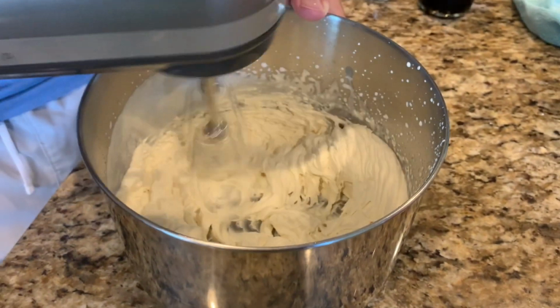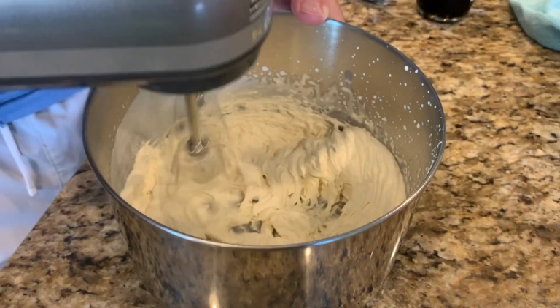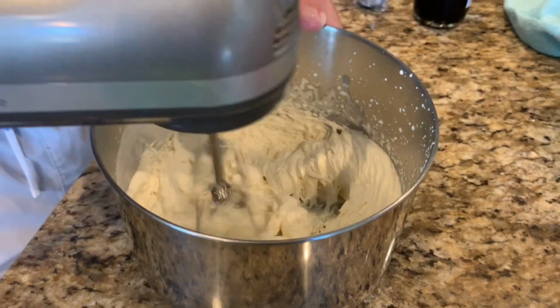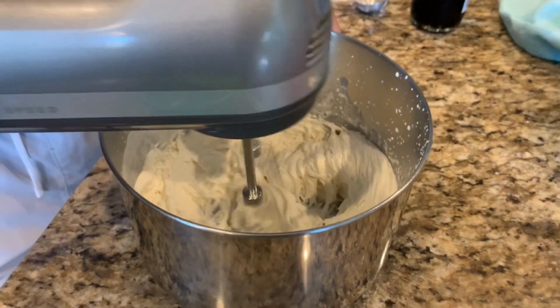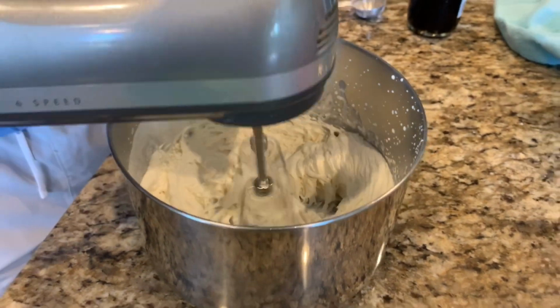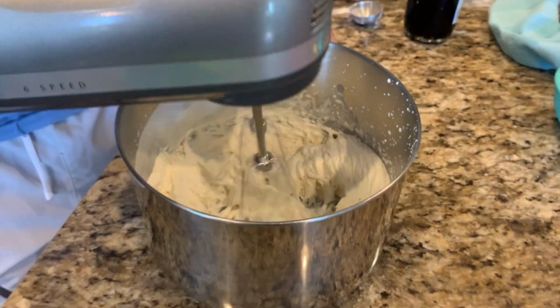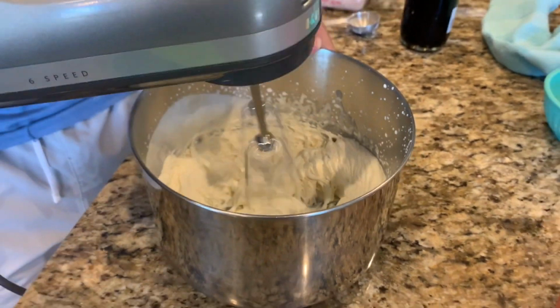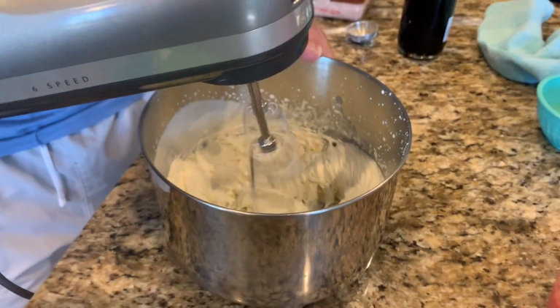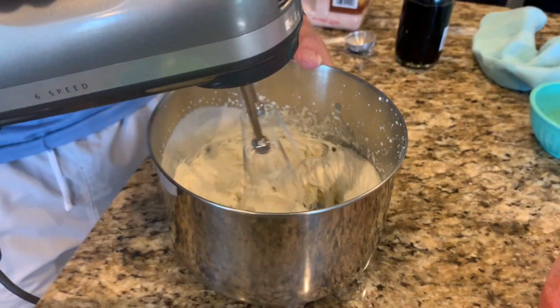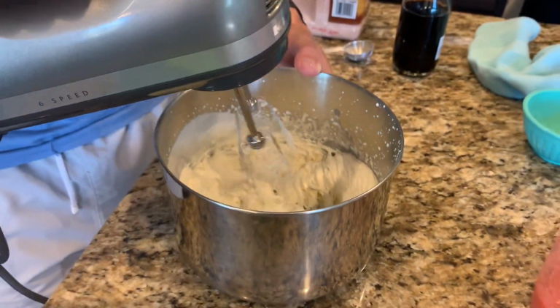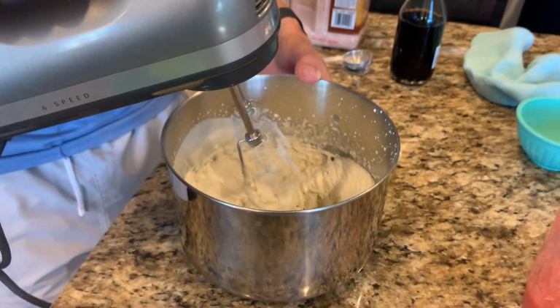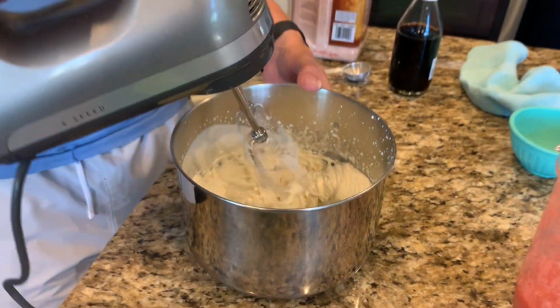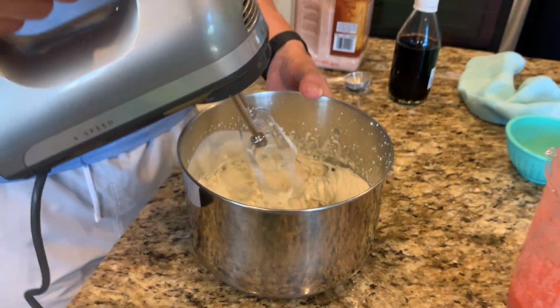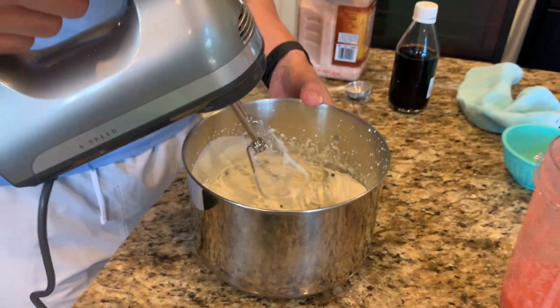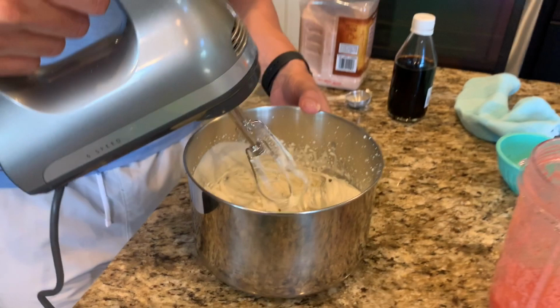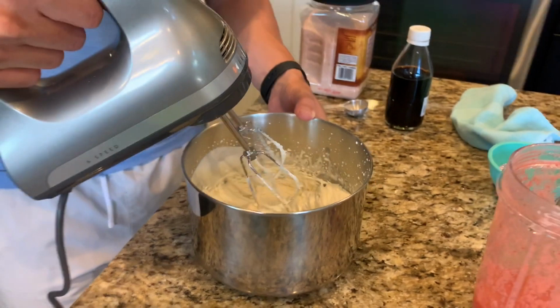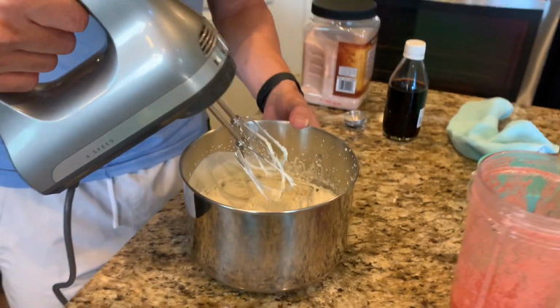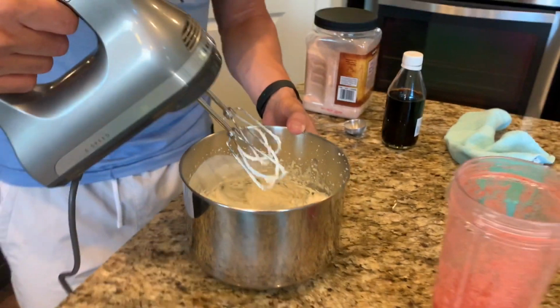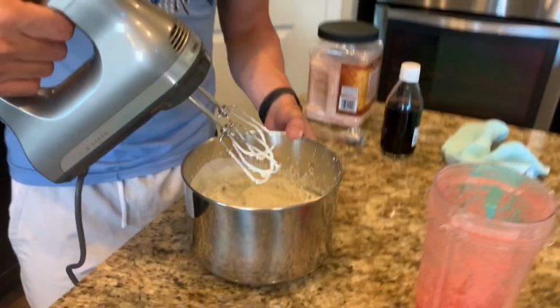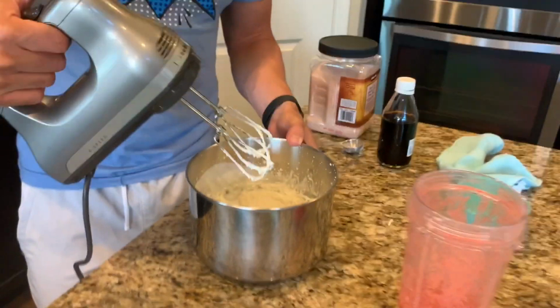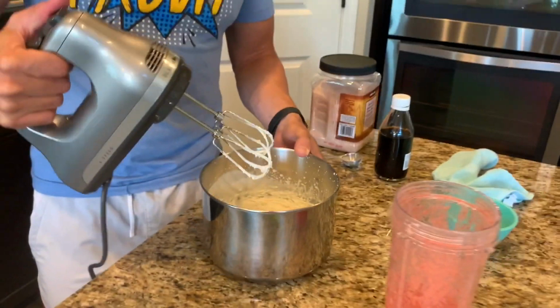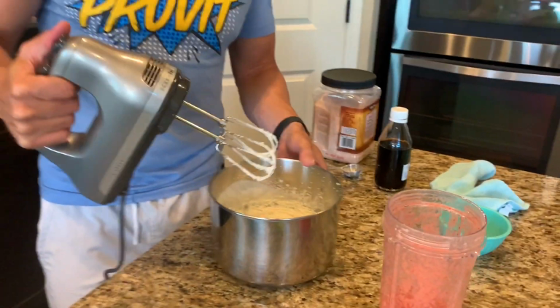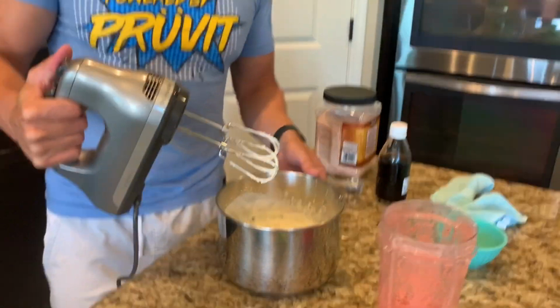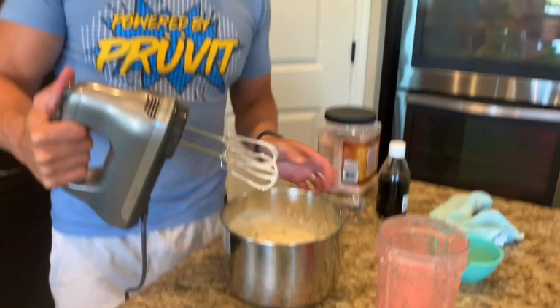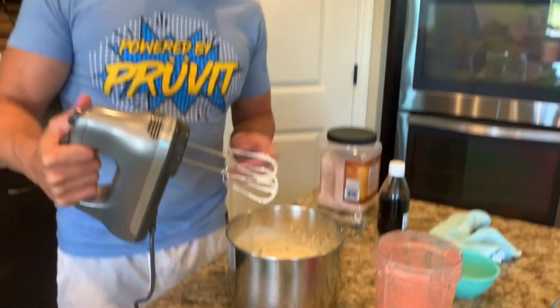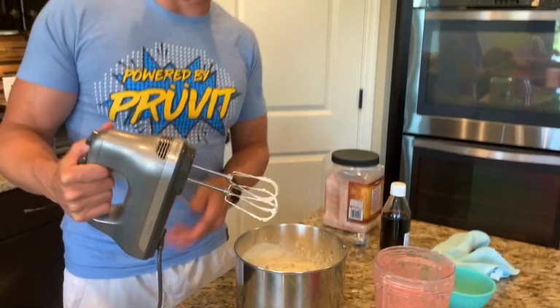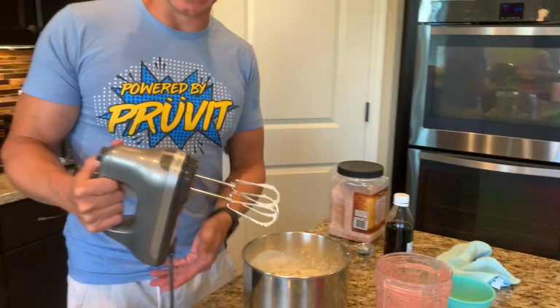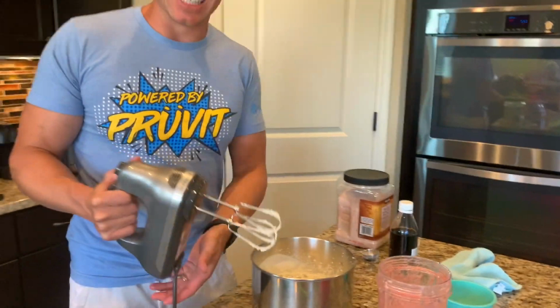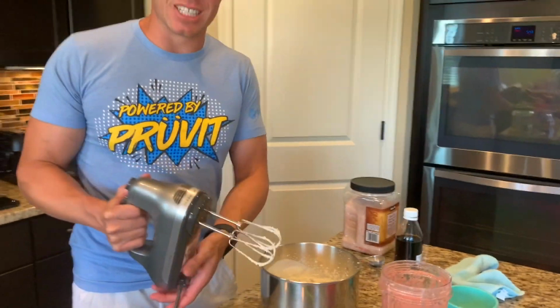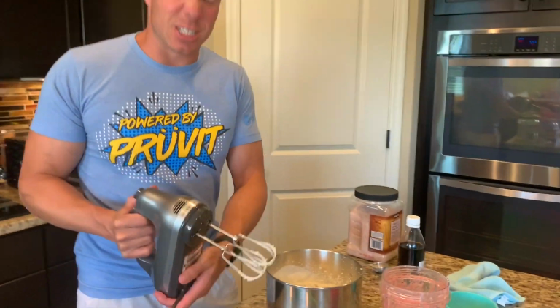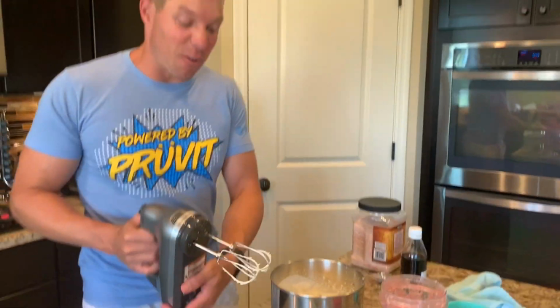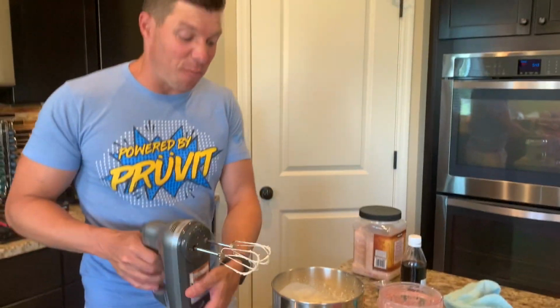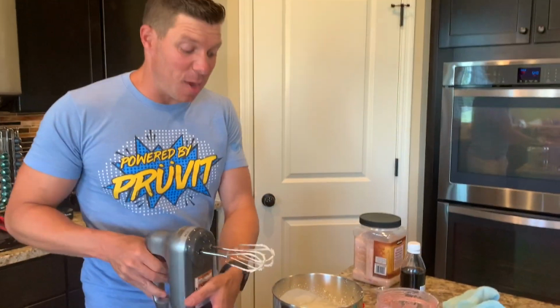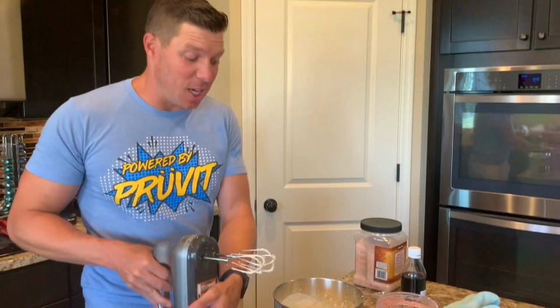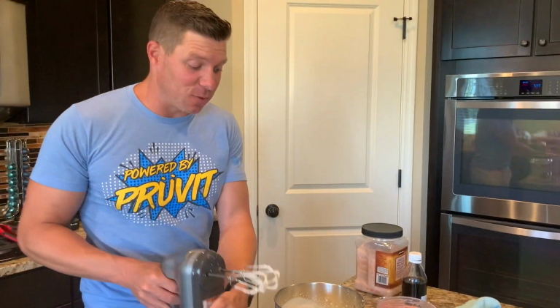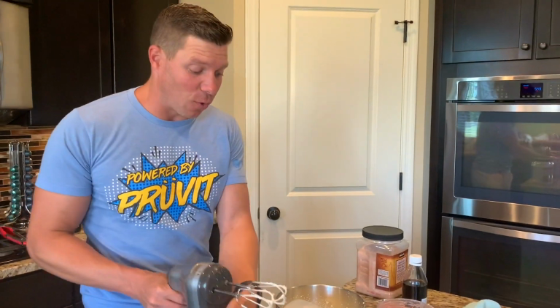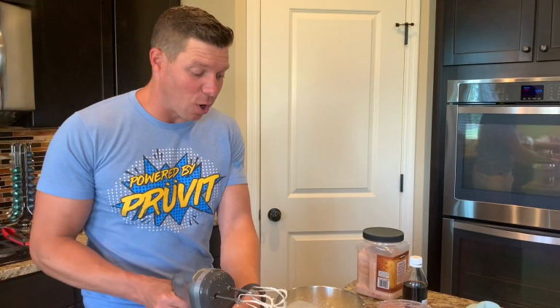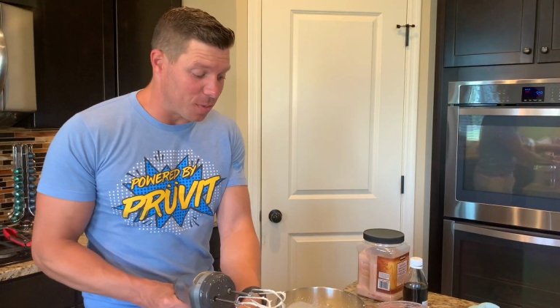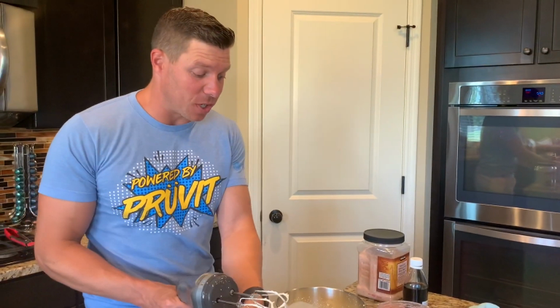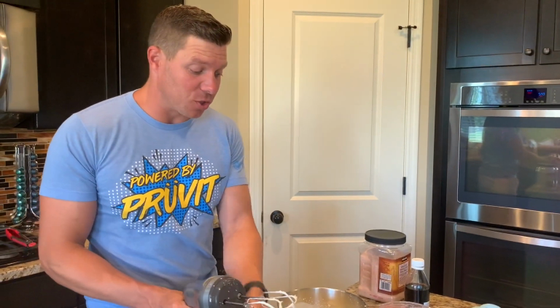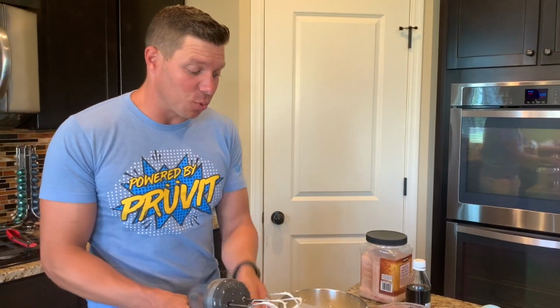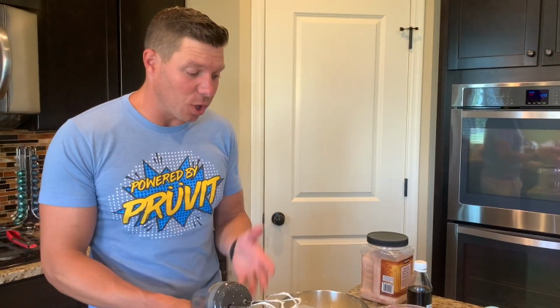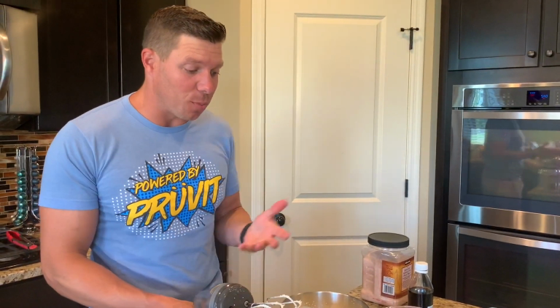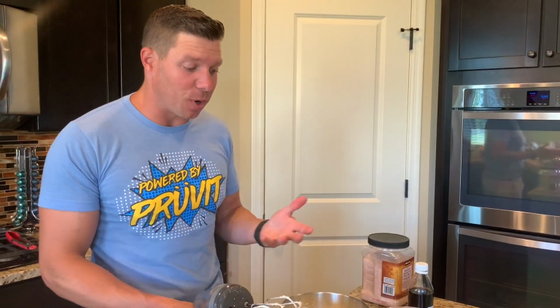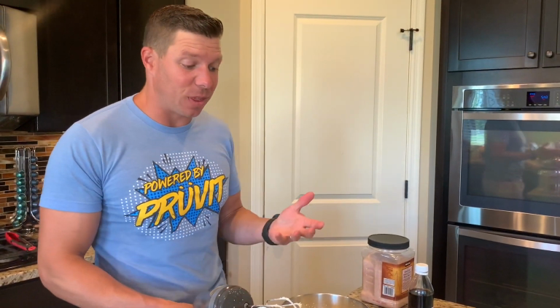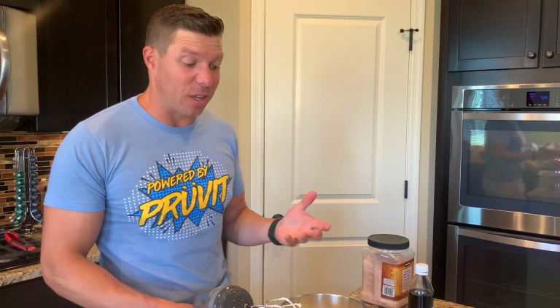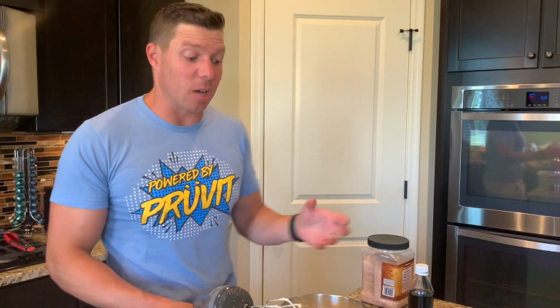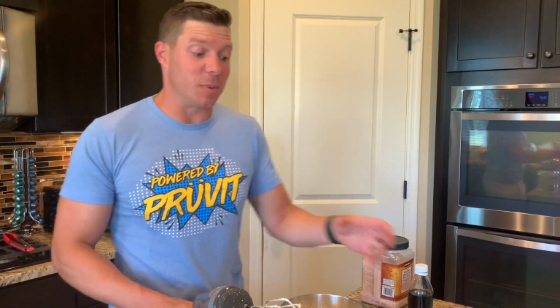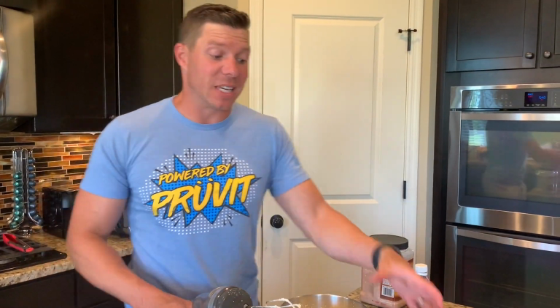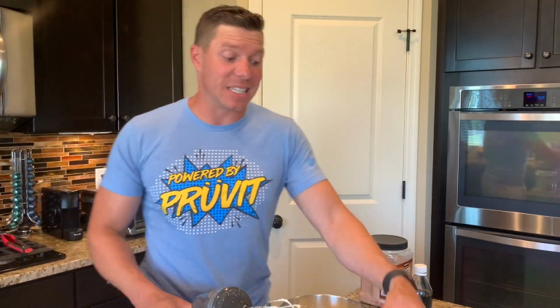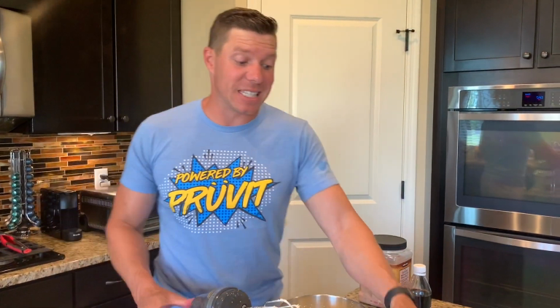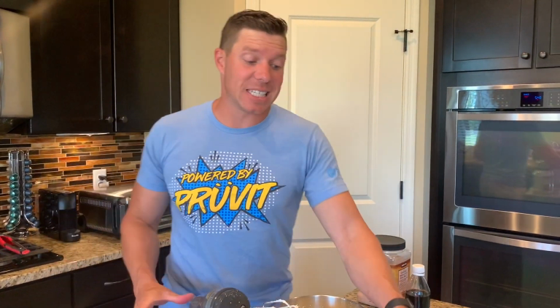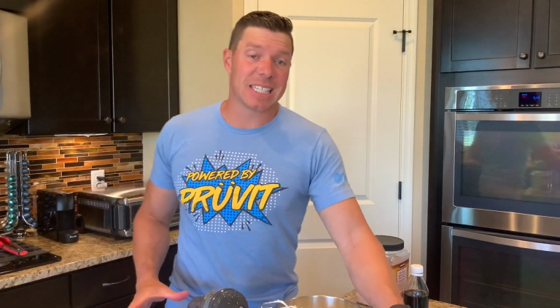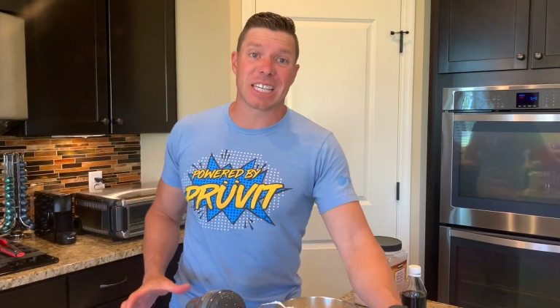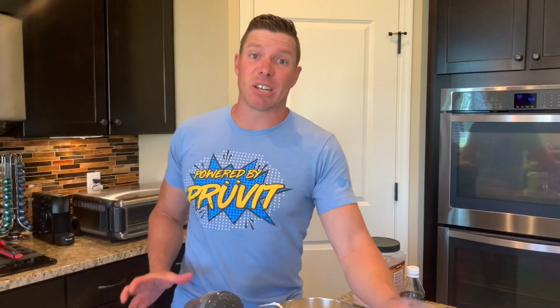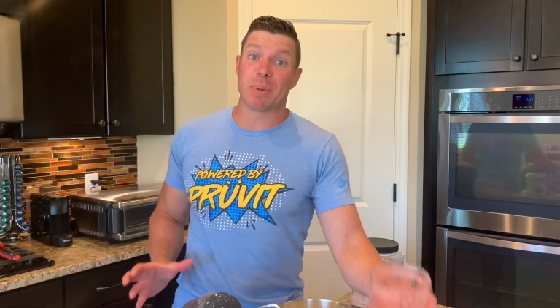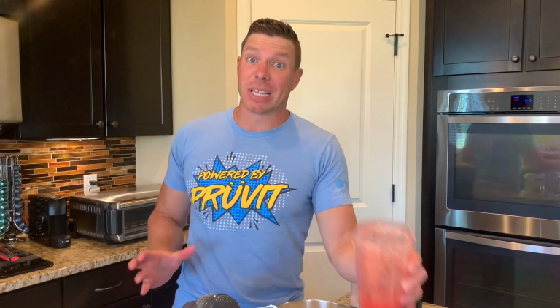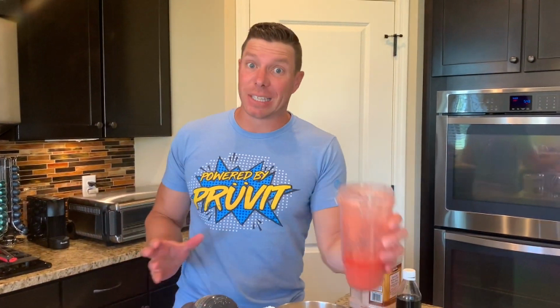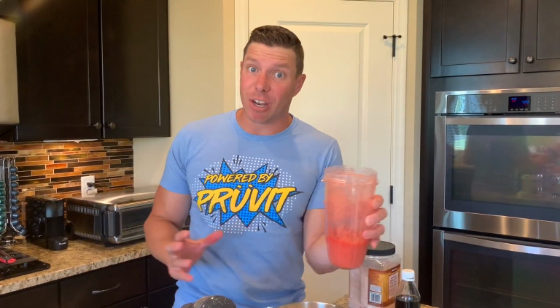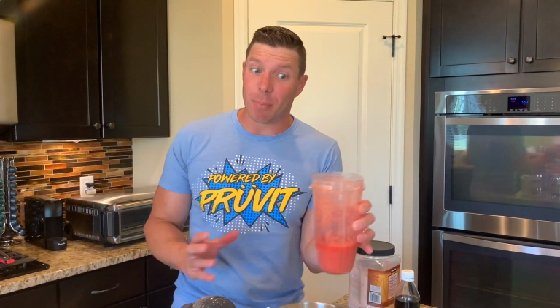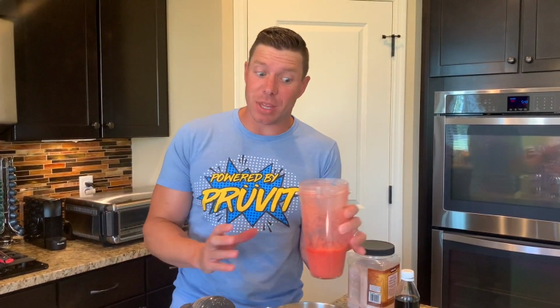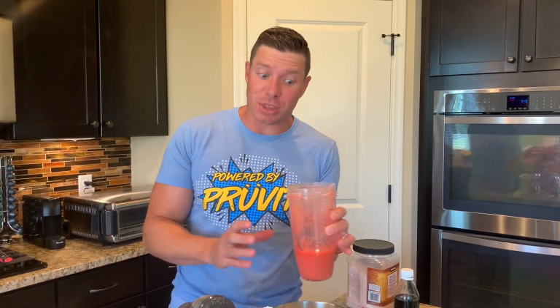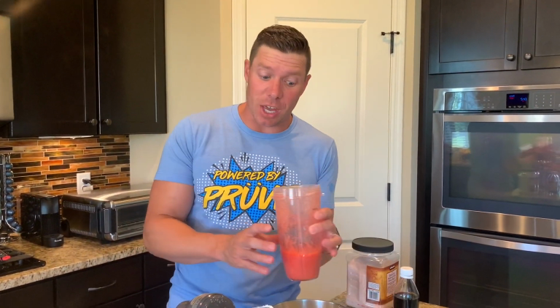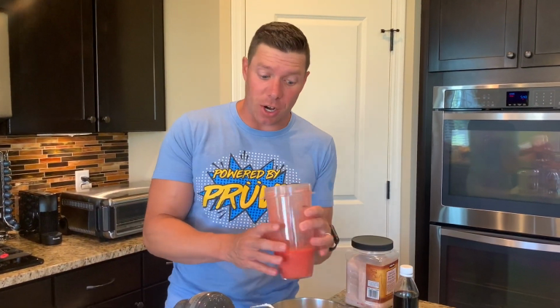You want to beat that until stiff peaks form, until it's really pretty thick, because the mixture is gonna be a little bit thinner once we add the strawberries.